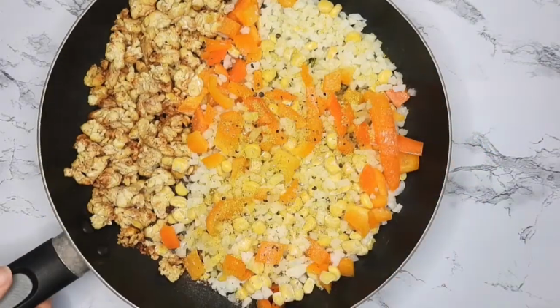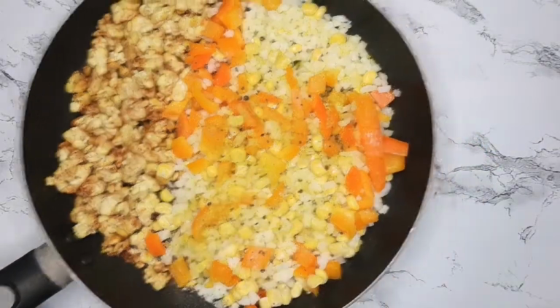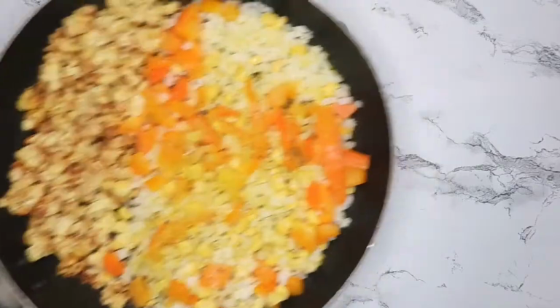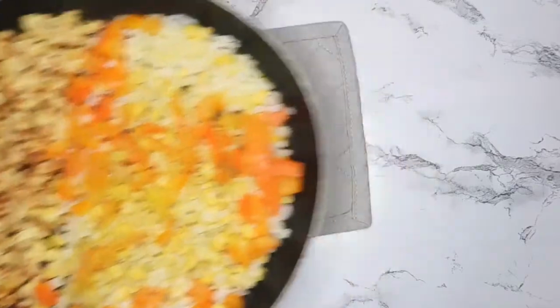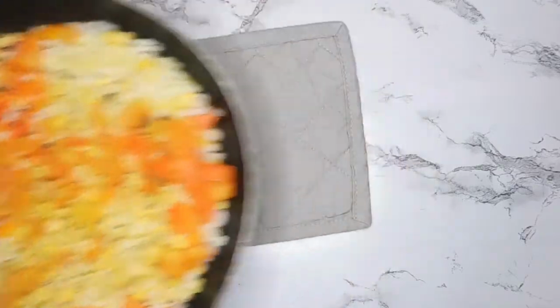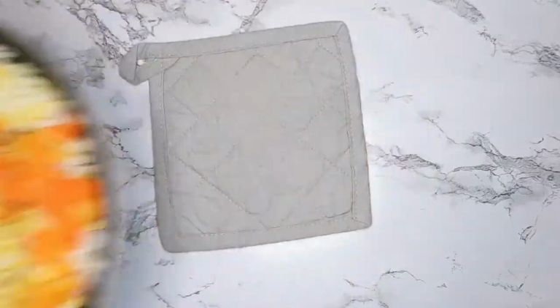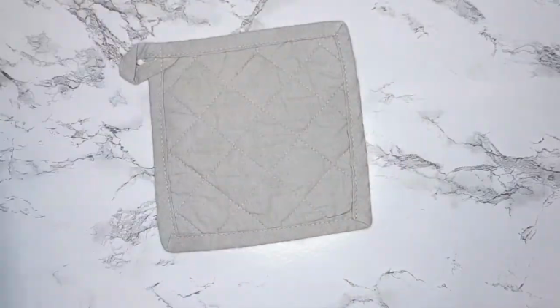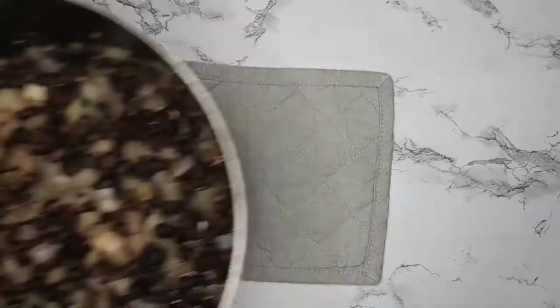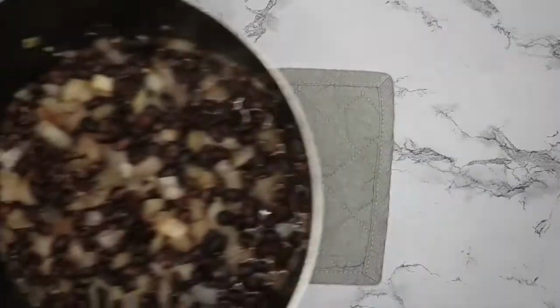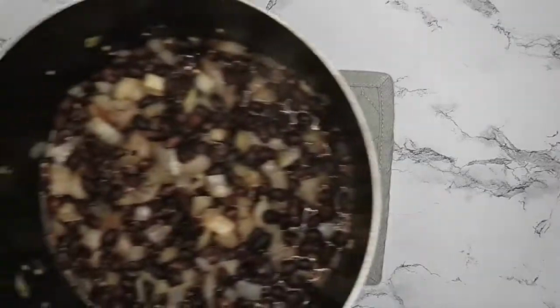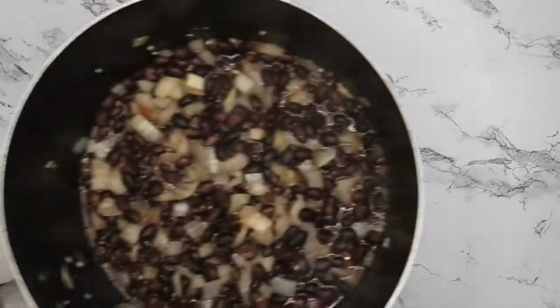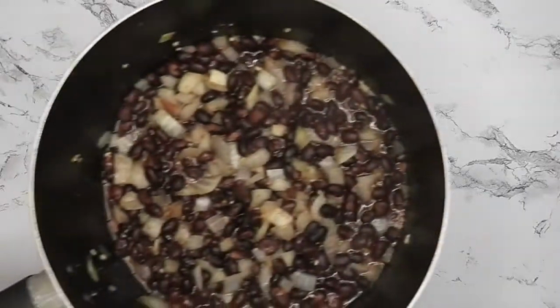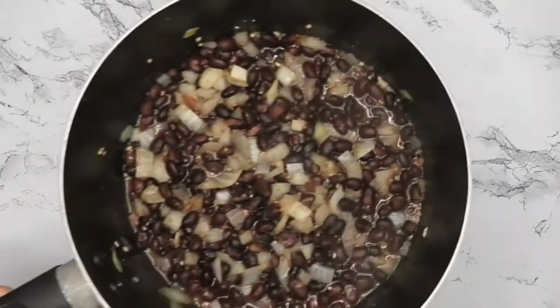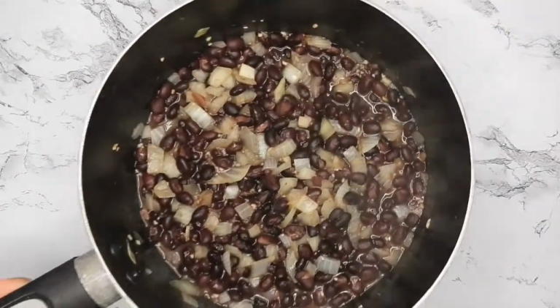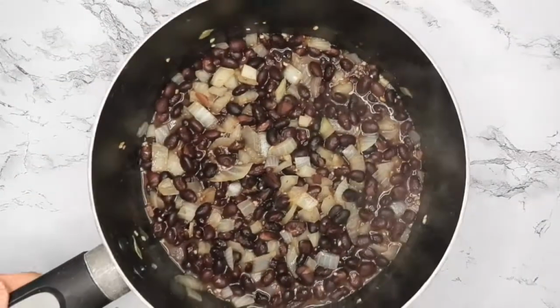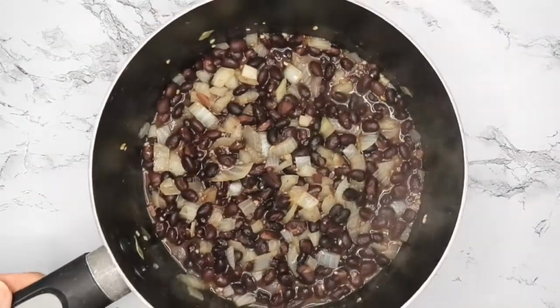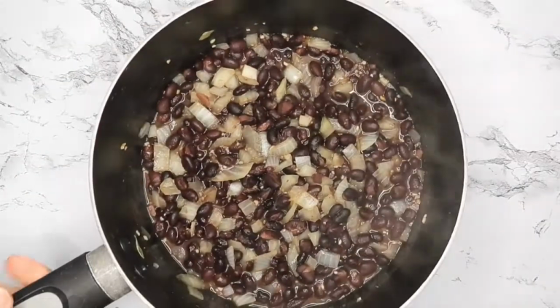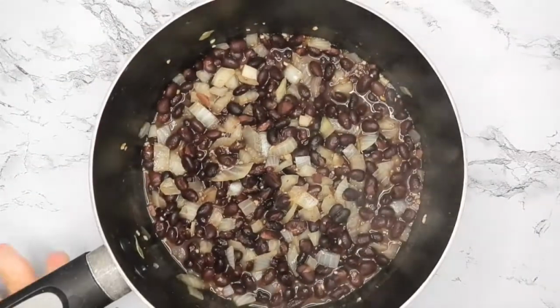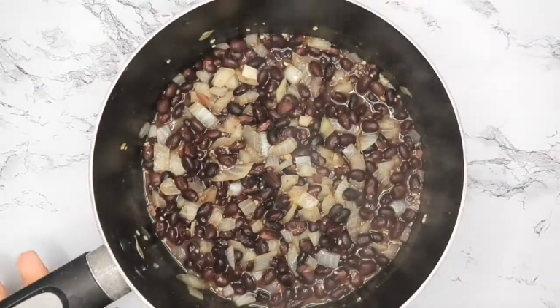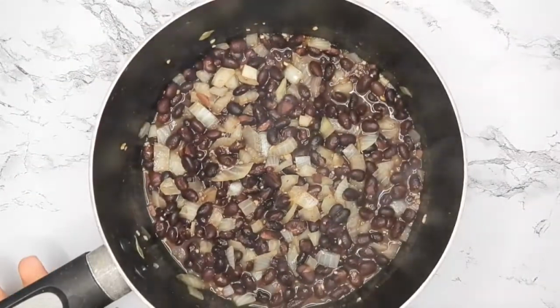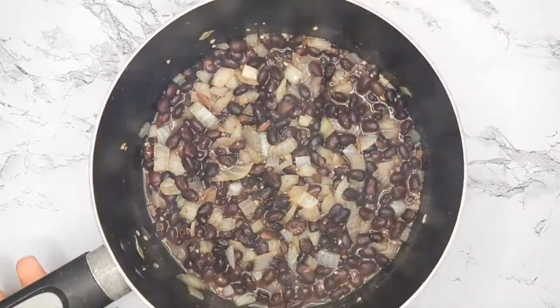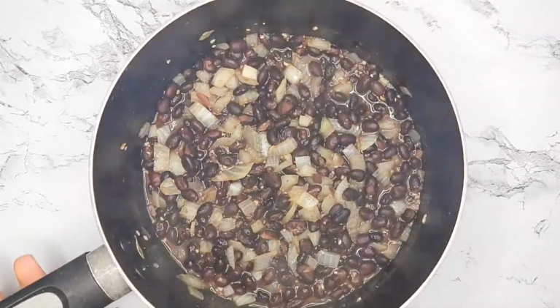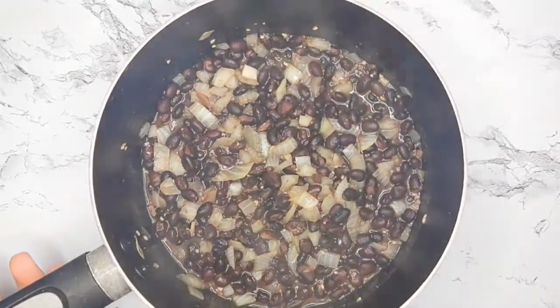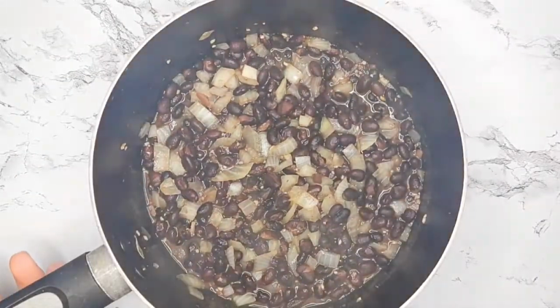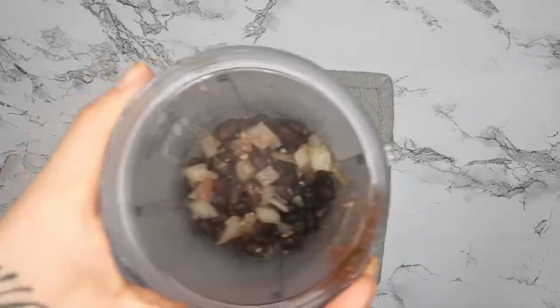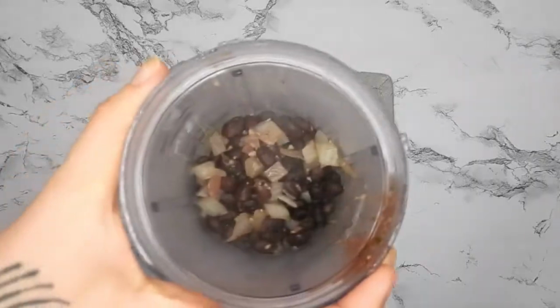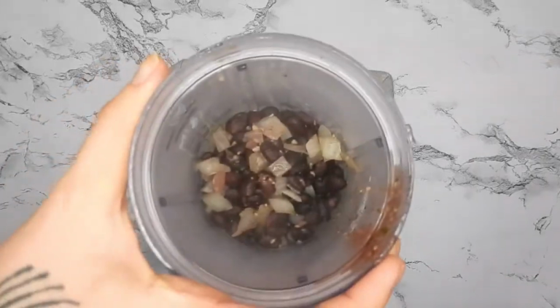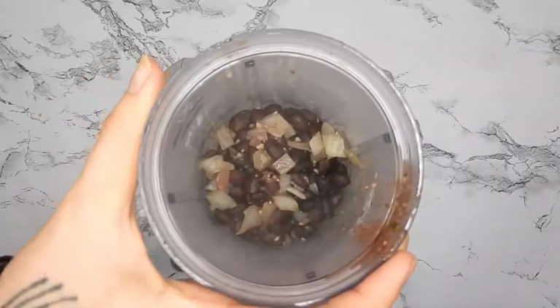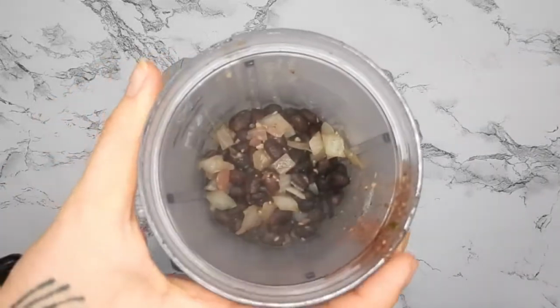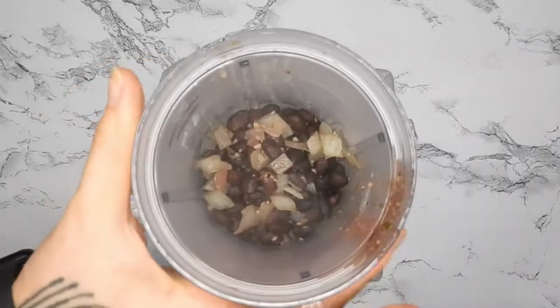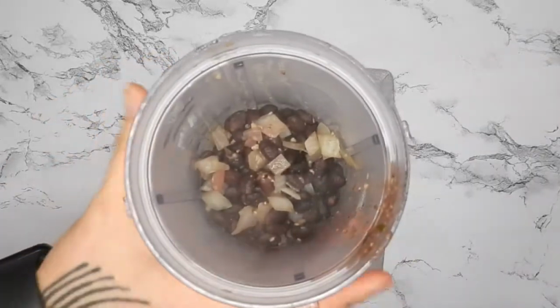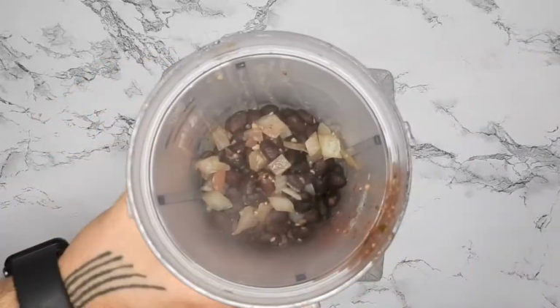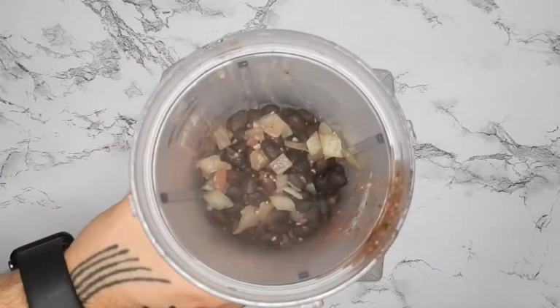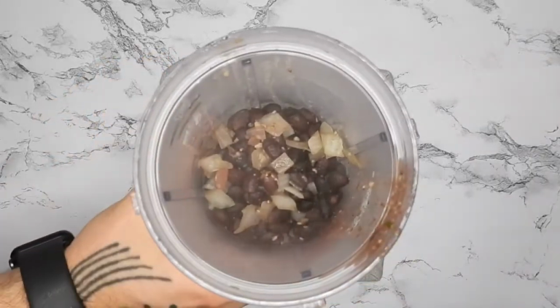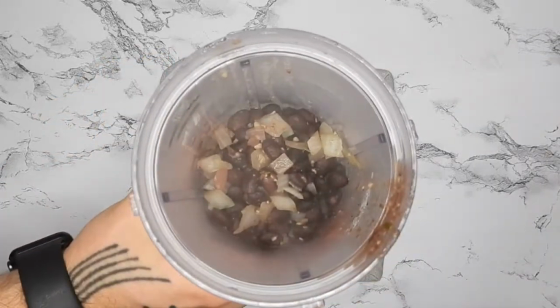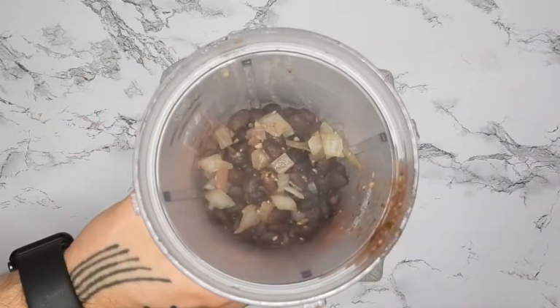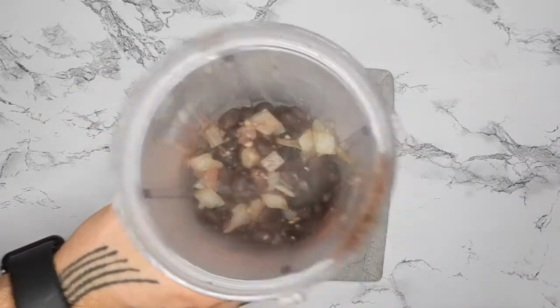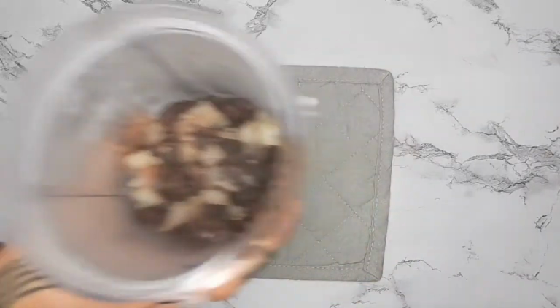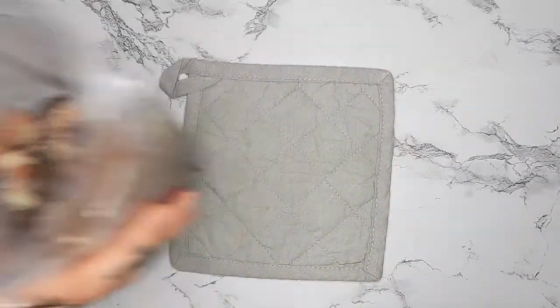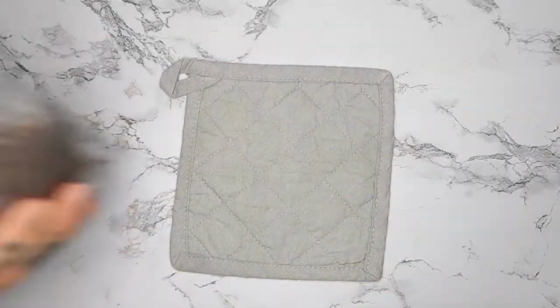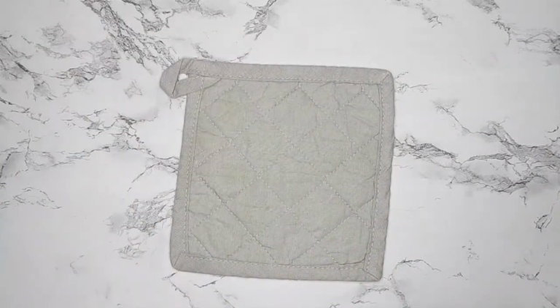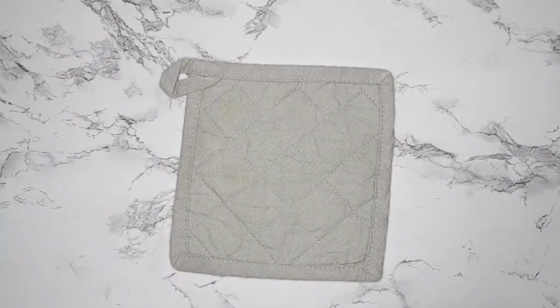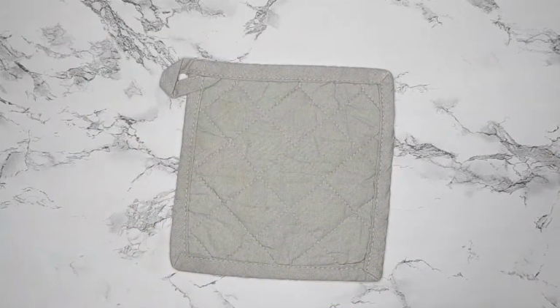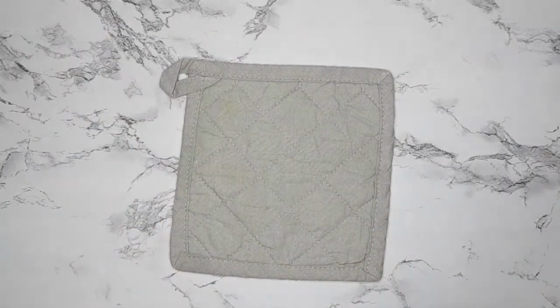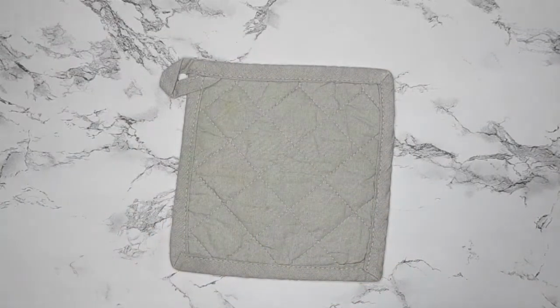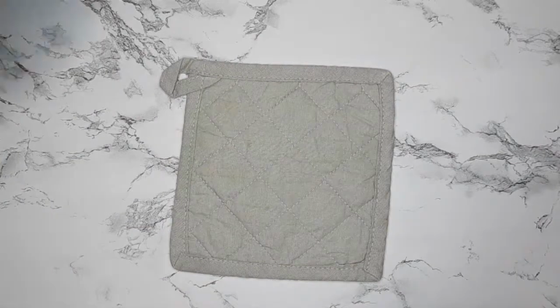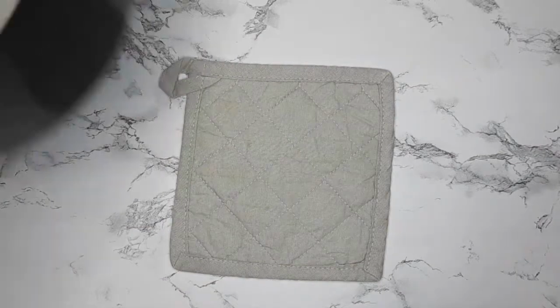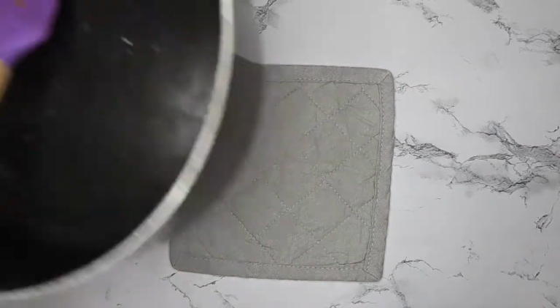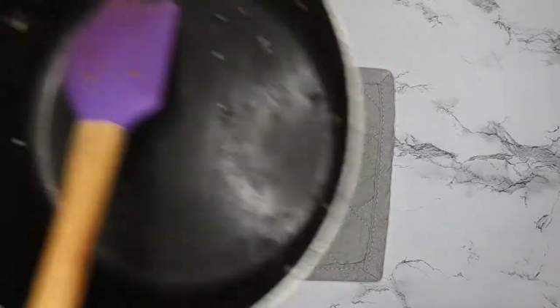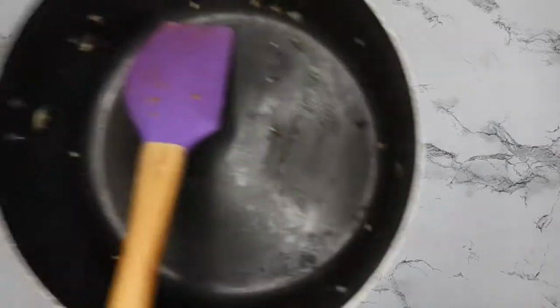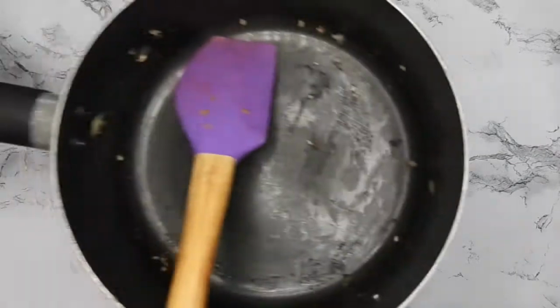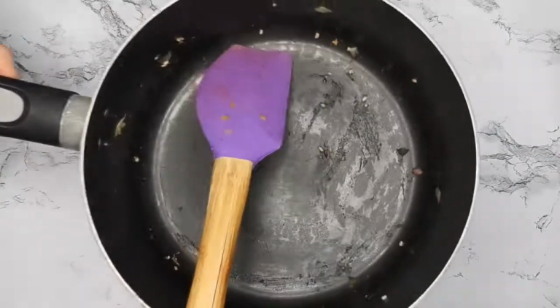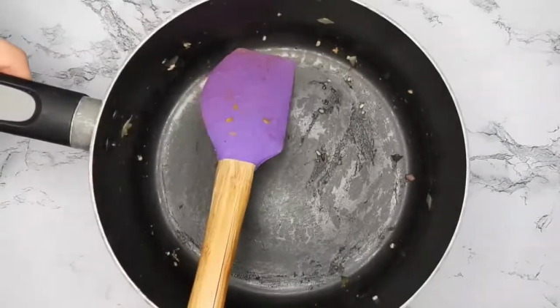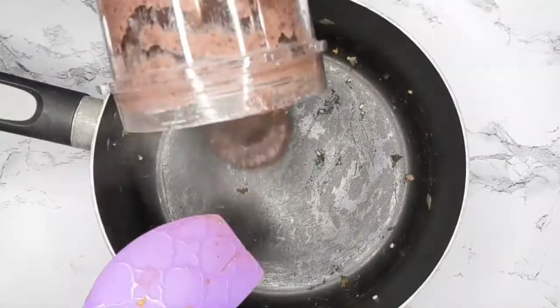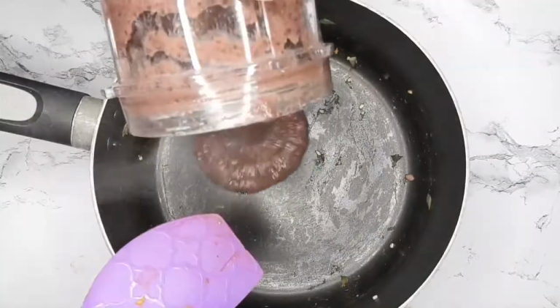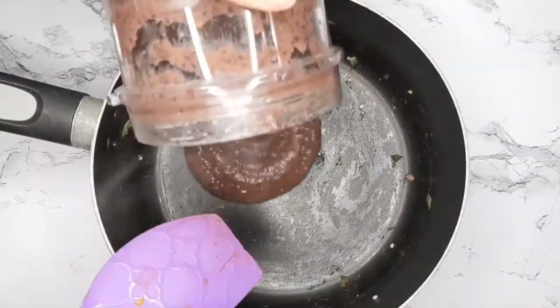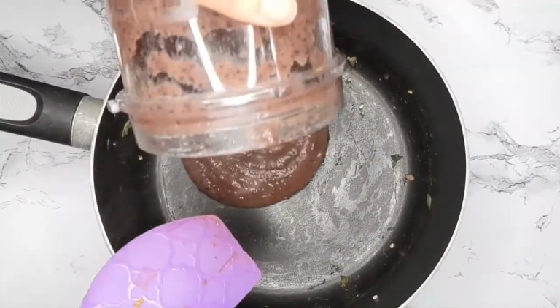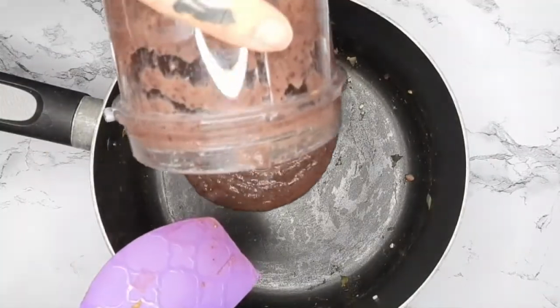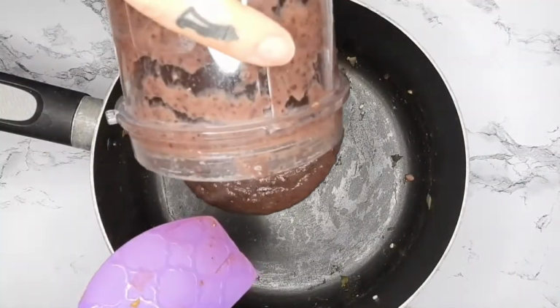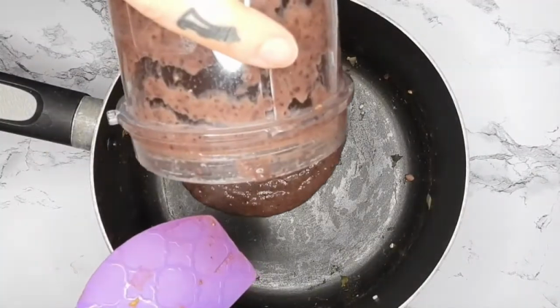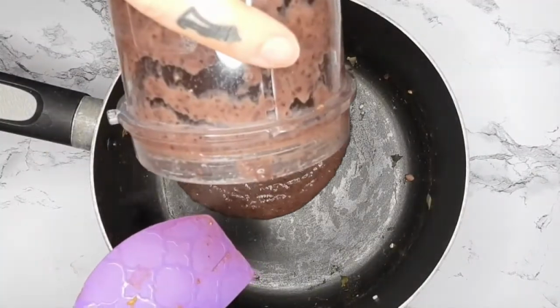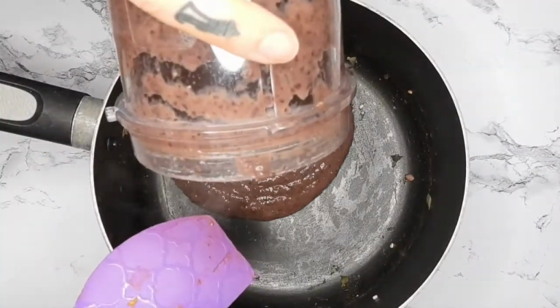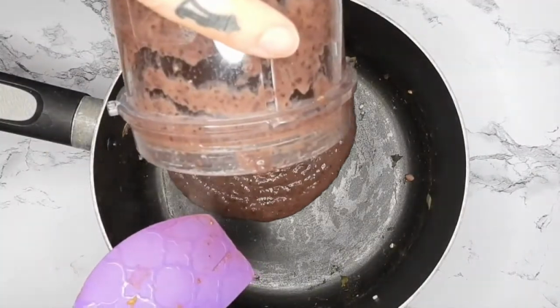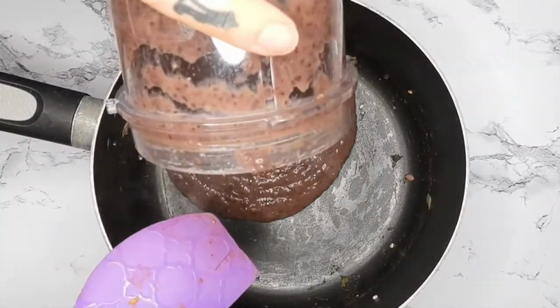I like to cook the tempeh and veggies separately like that, and then once a lot of the water has drained out I'll mix them together. Then I'm adding the beans to a little blender bottle after they've cooked for a while, pulsing that a little bit, and adding it back to the pan.